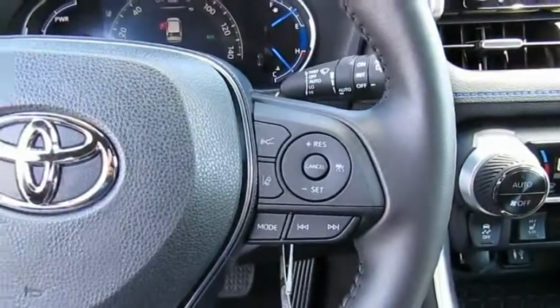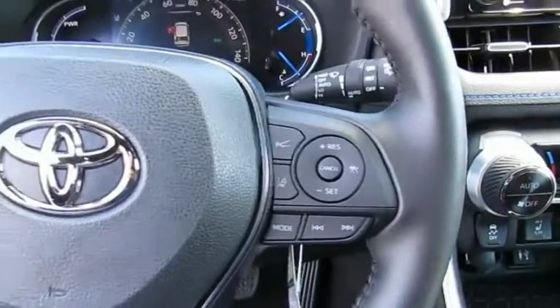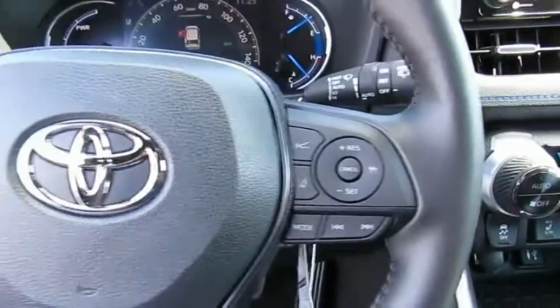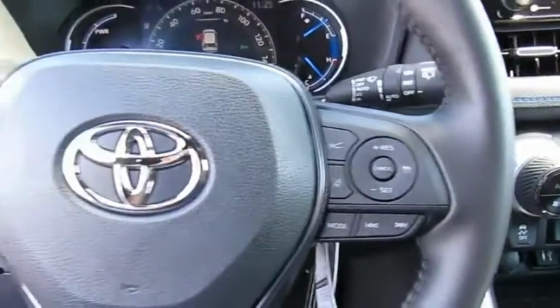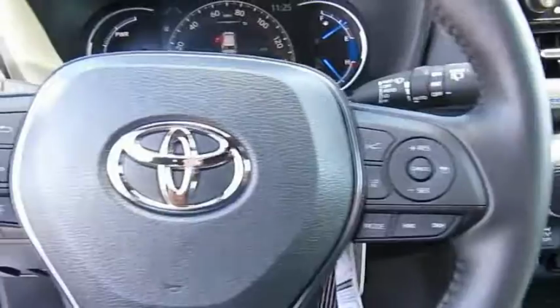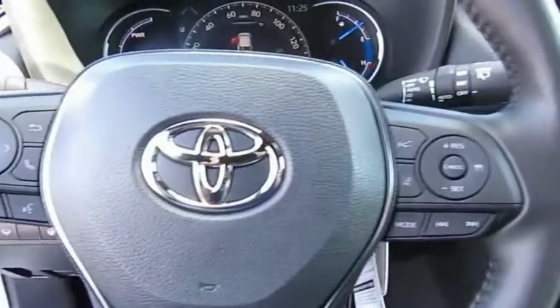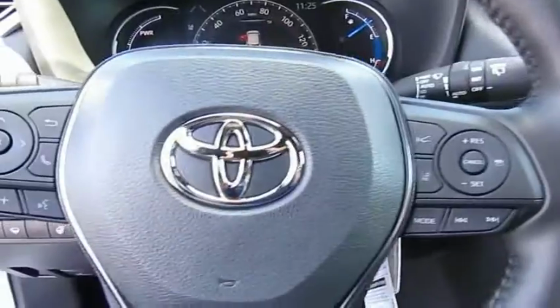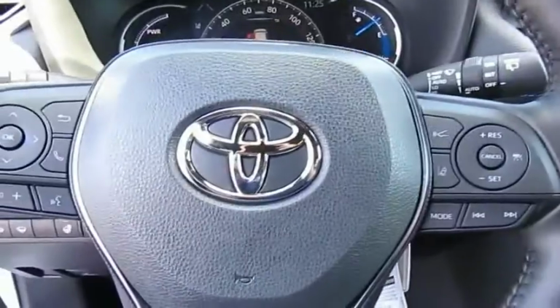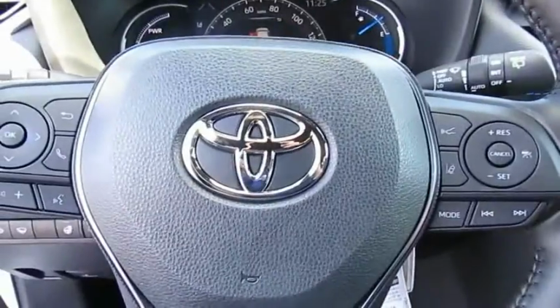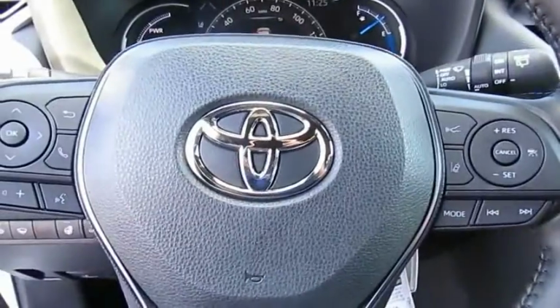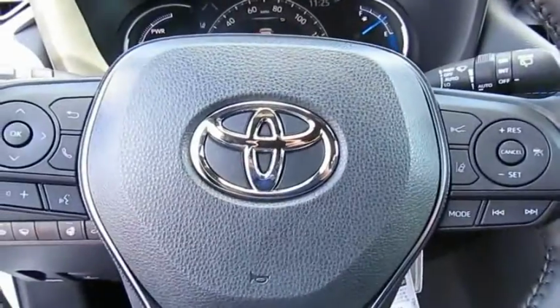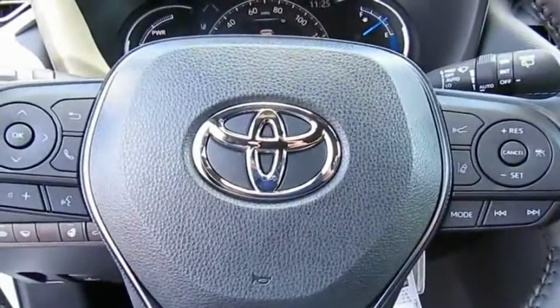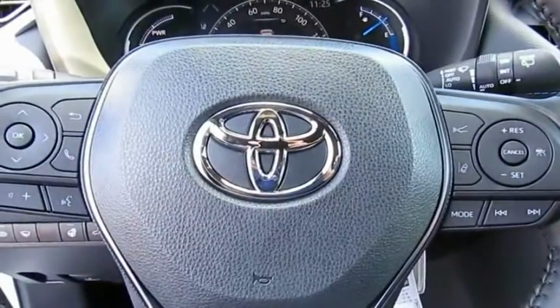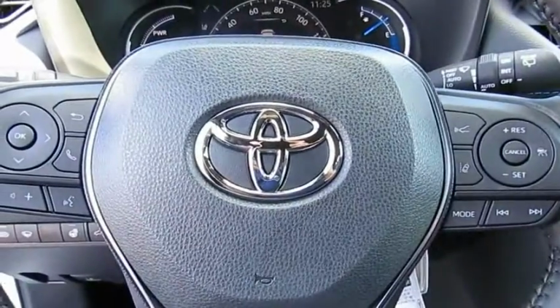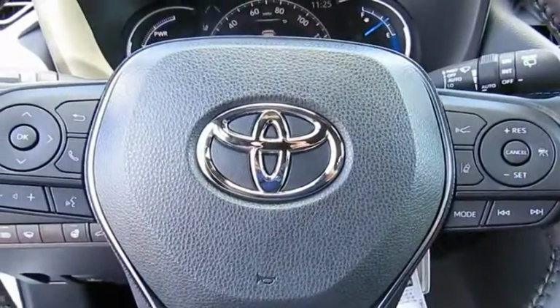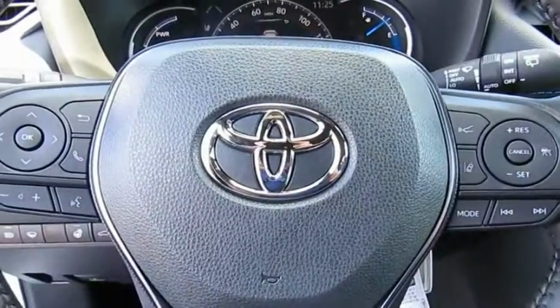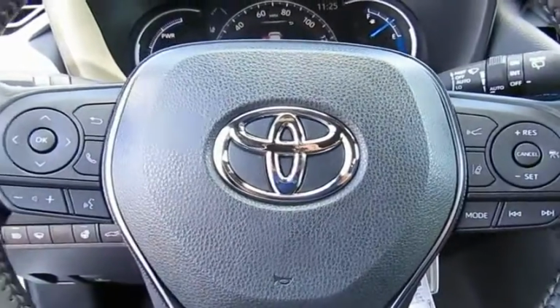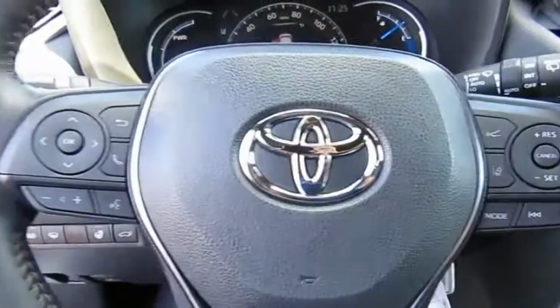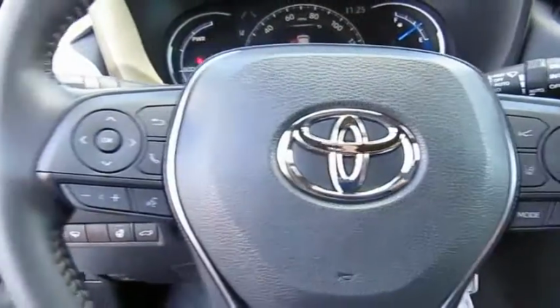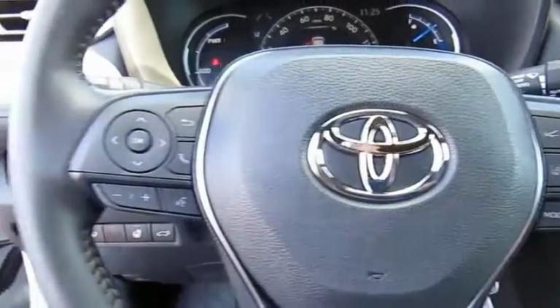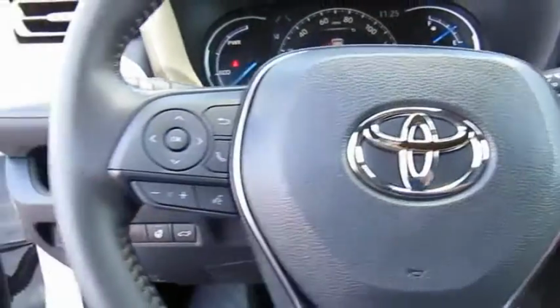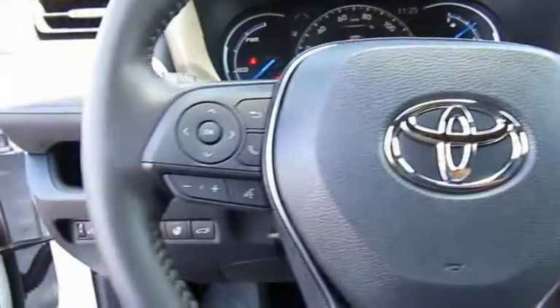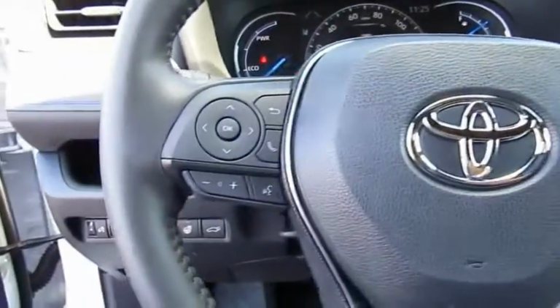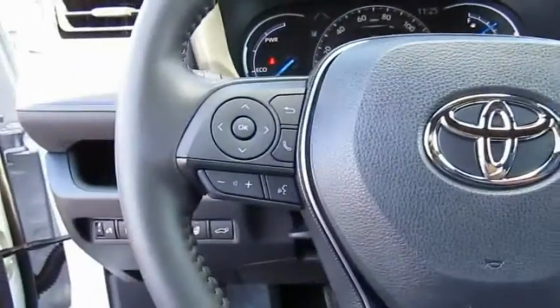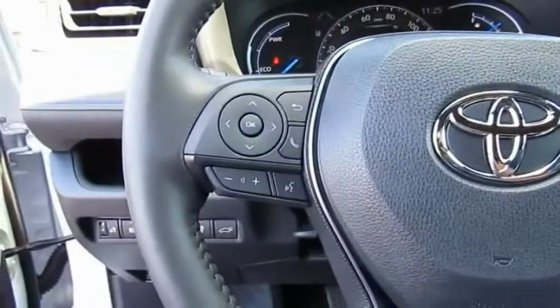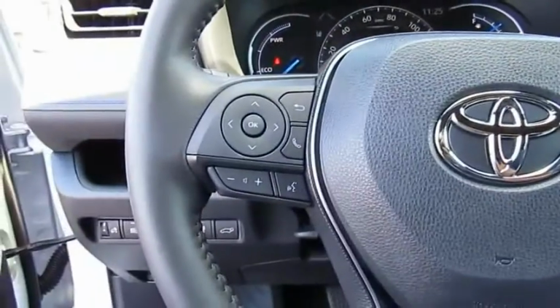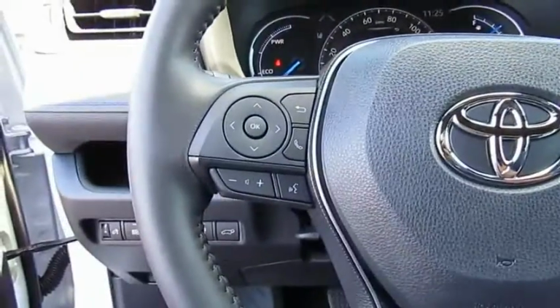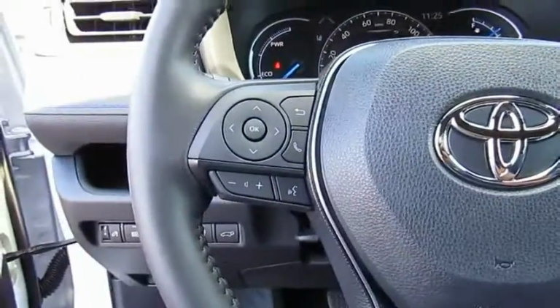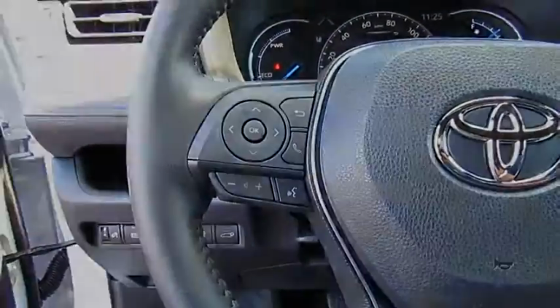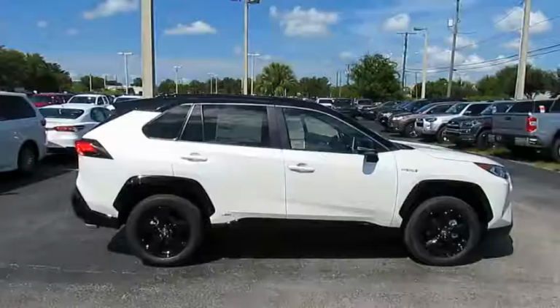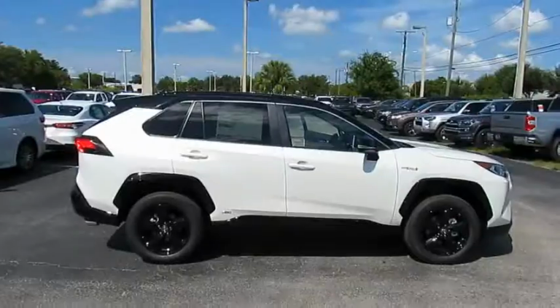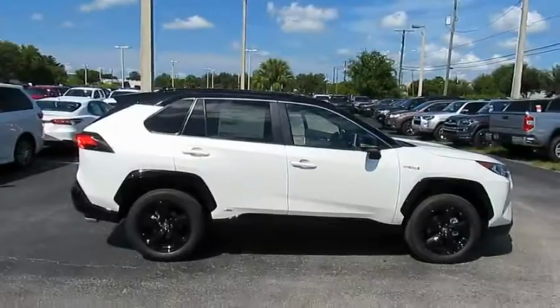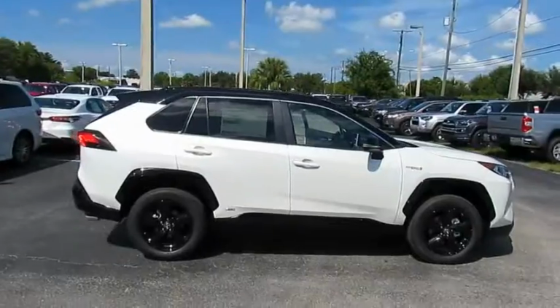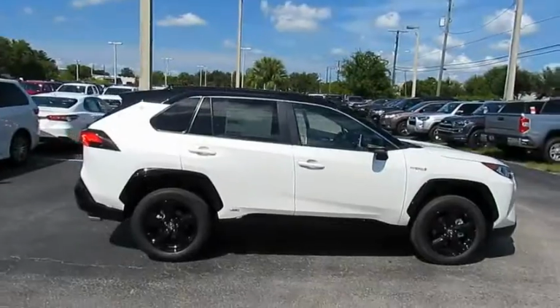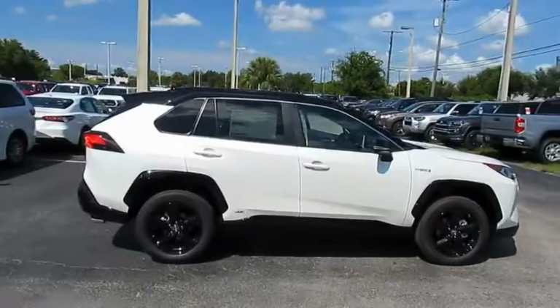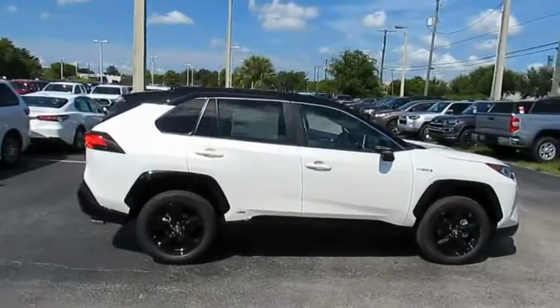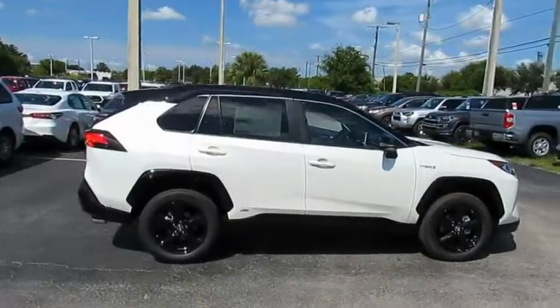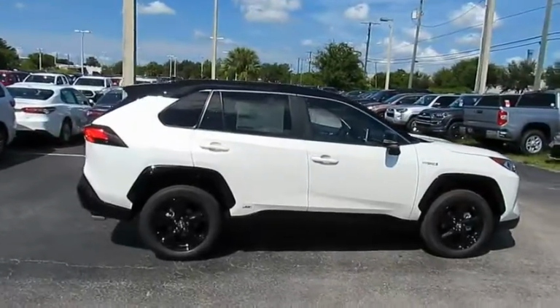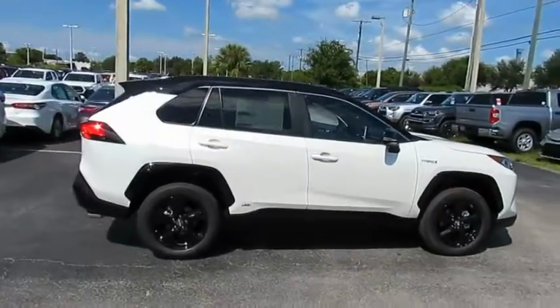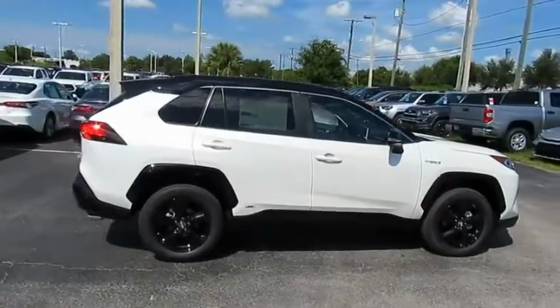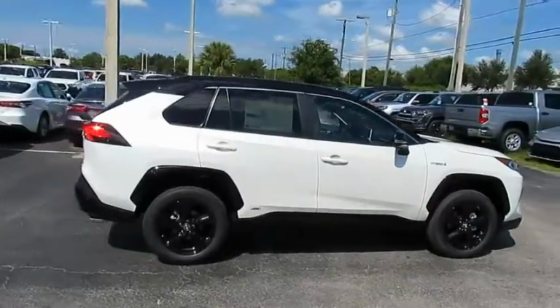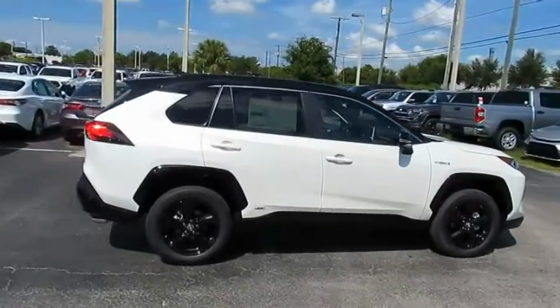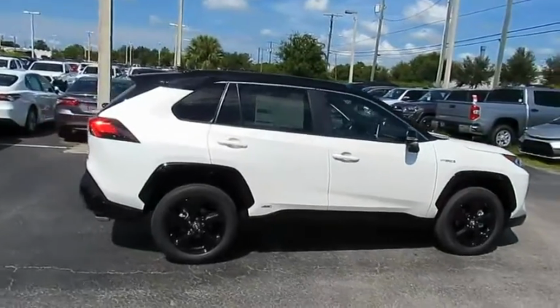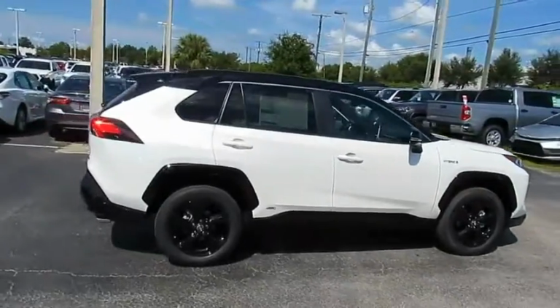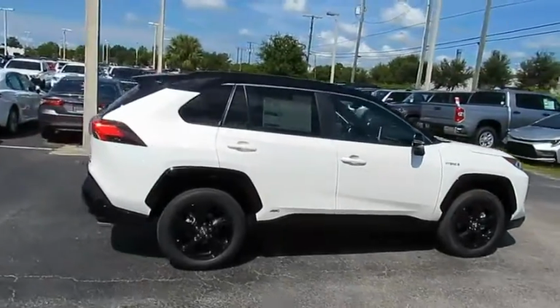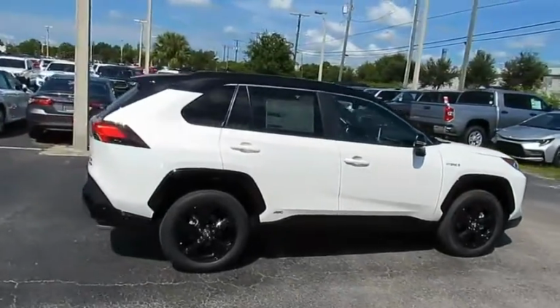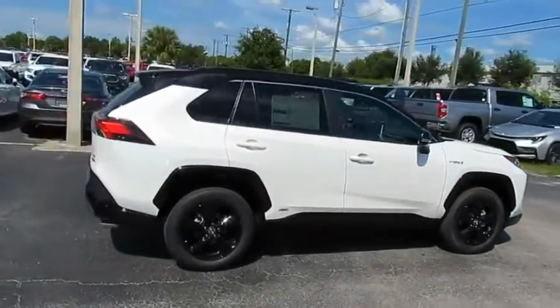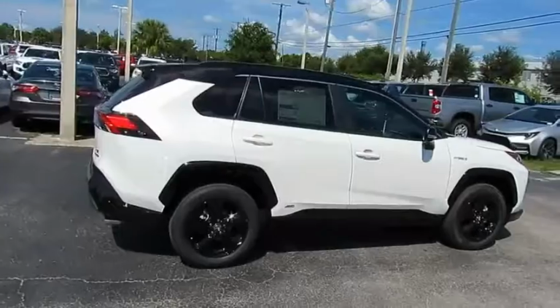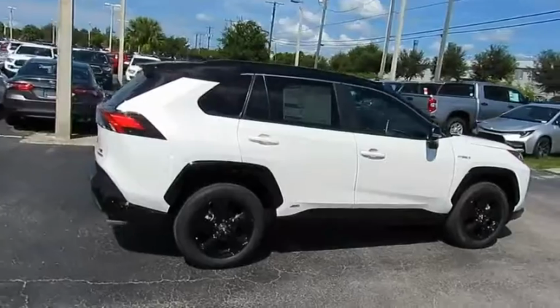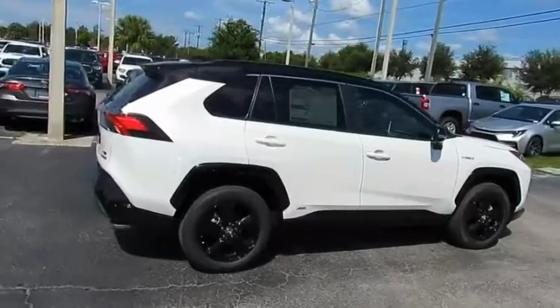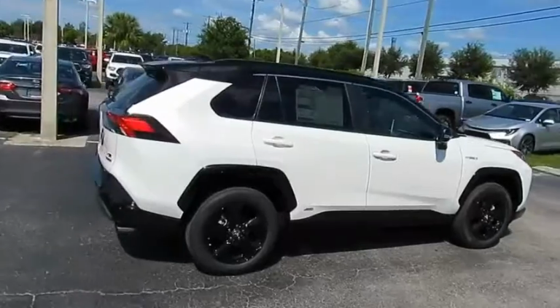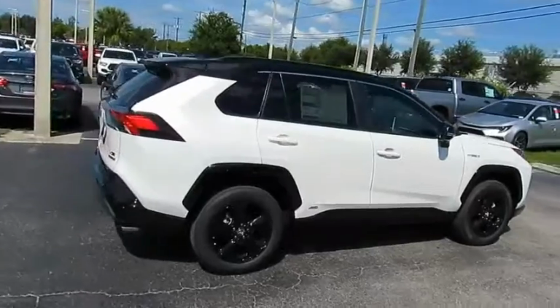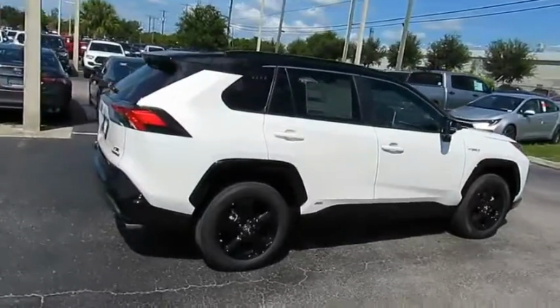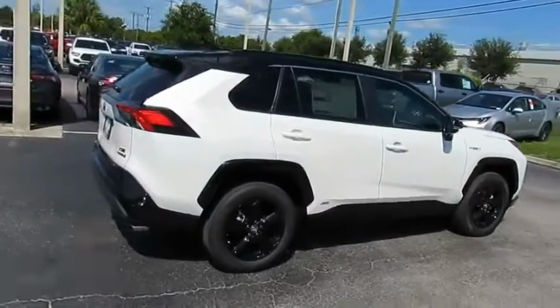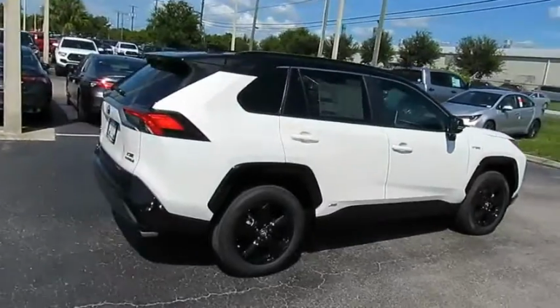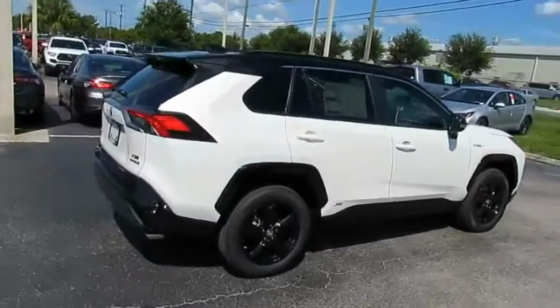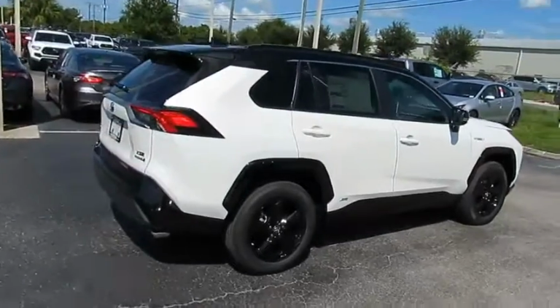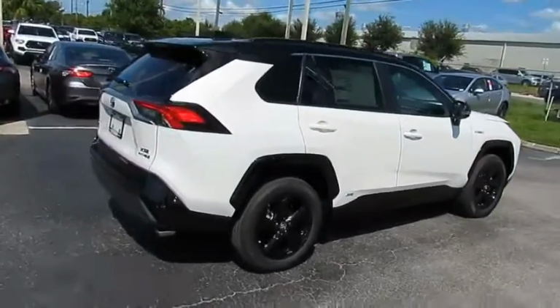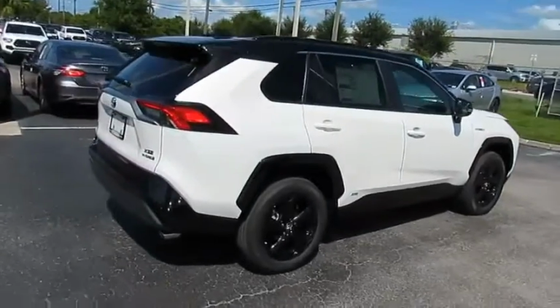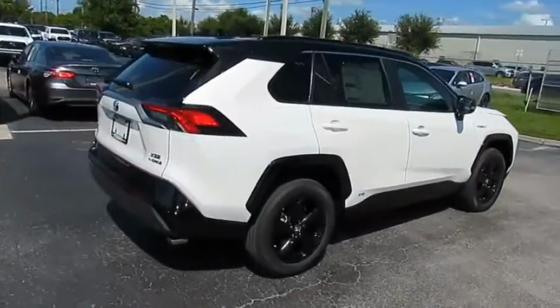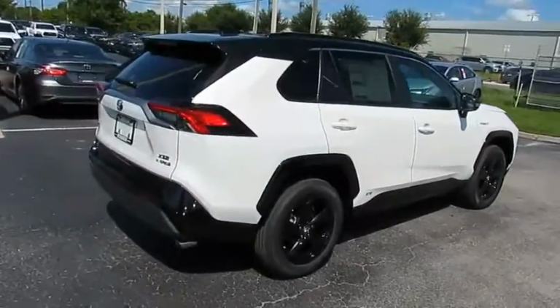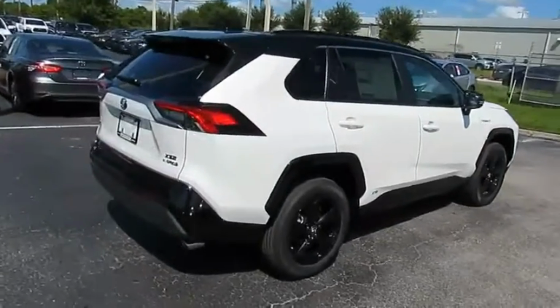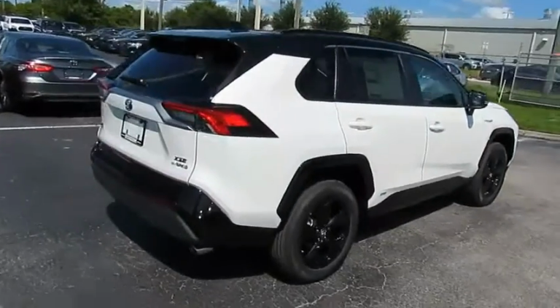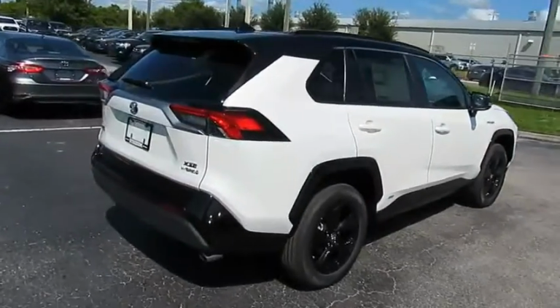Headlights auto-off, mirror memory, security system. This beauty will make even your house keys jealous. Drive it today.